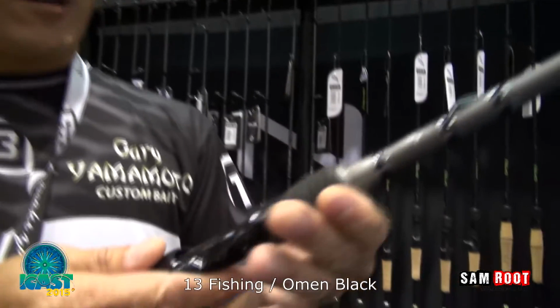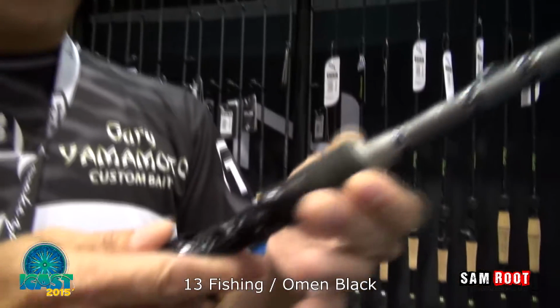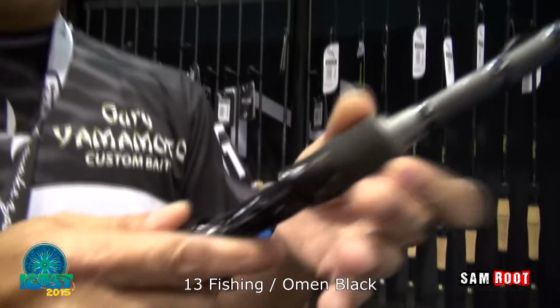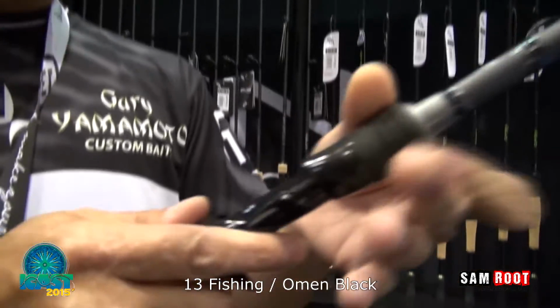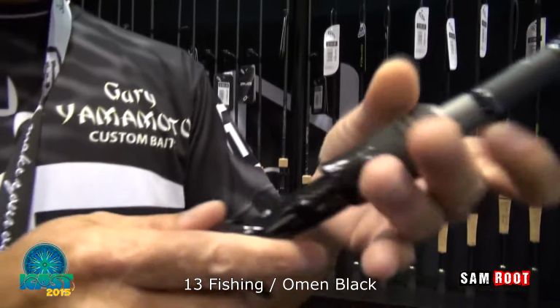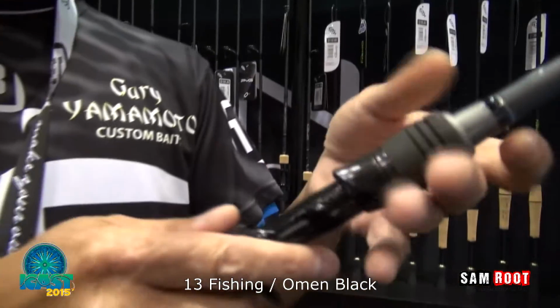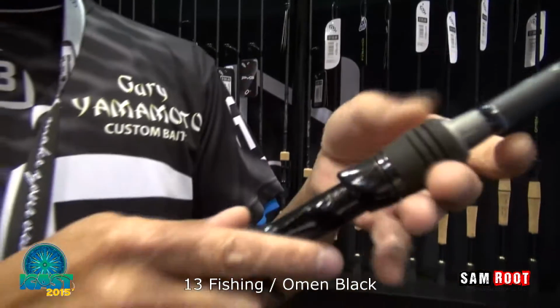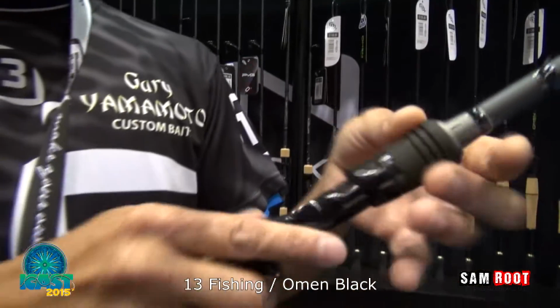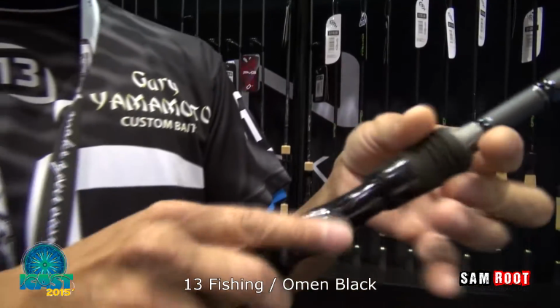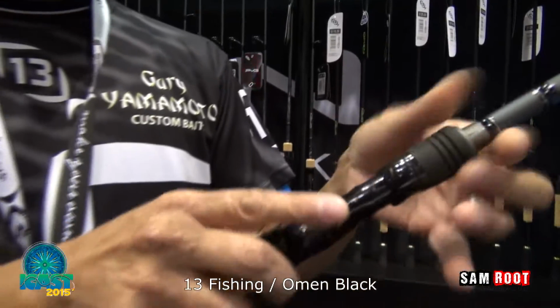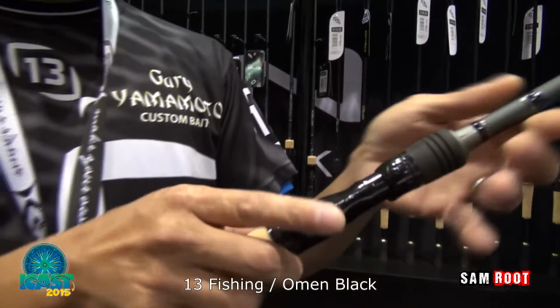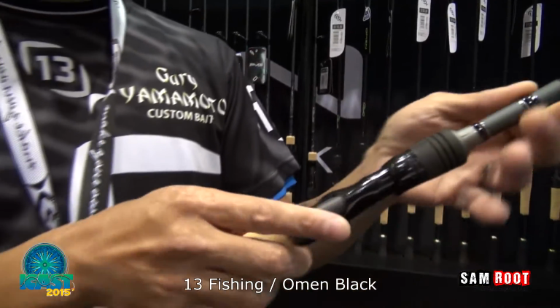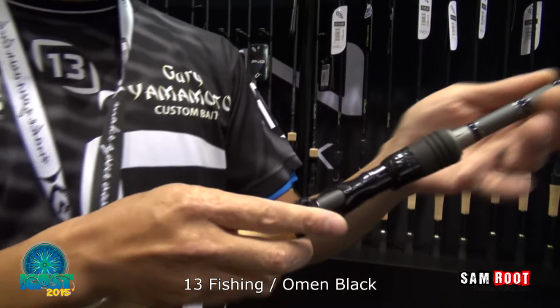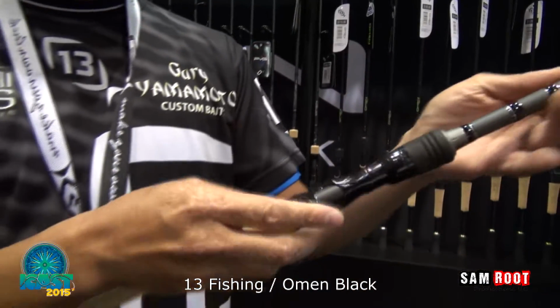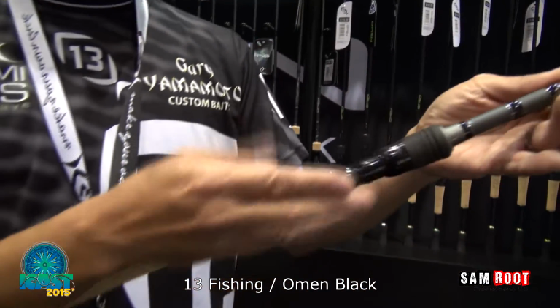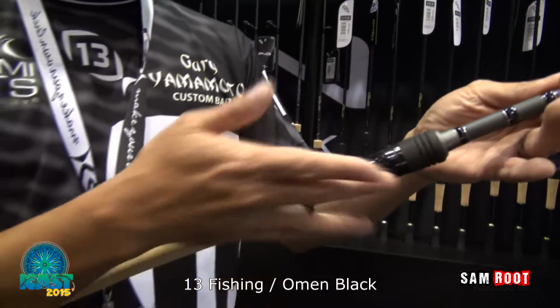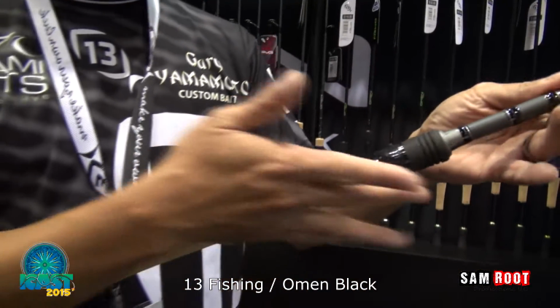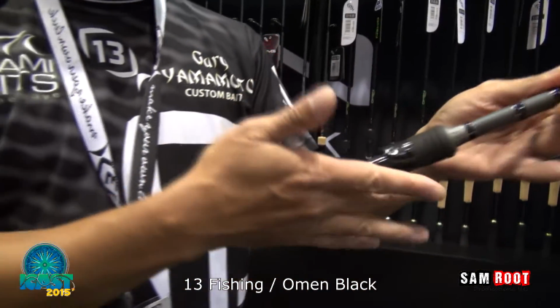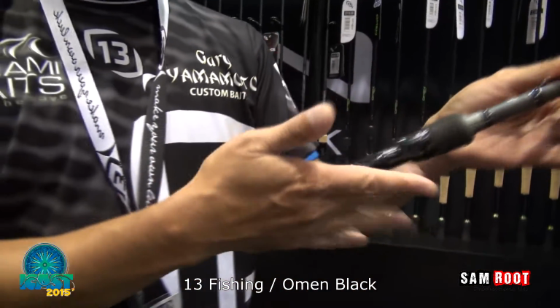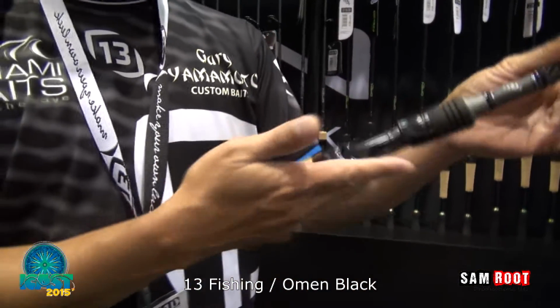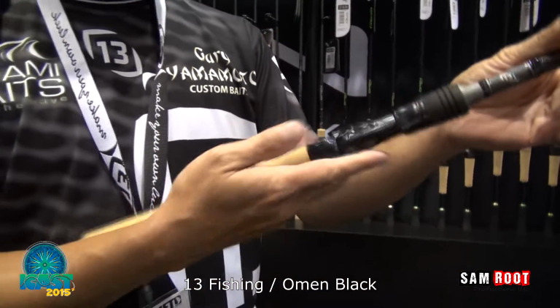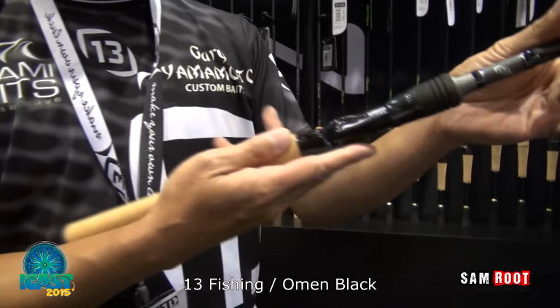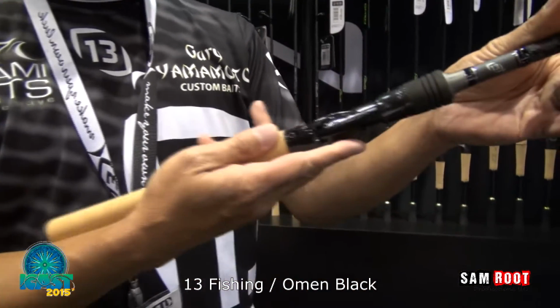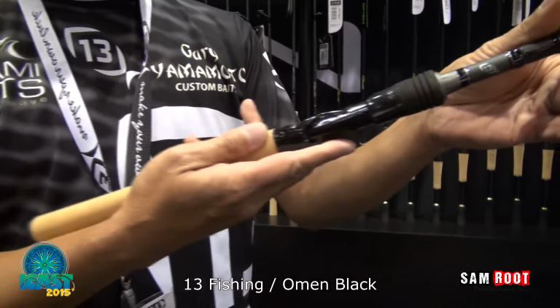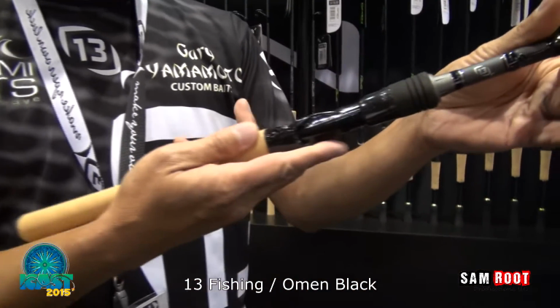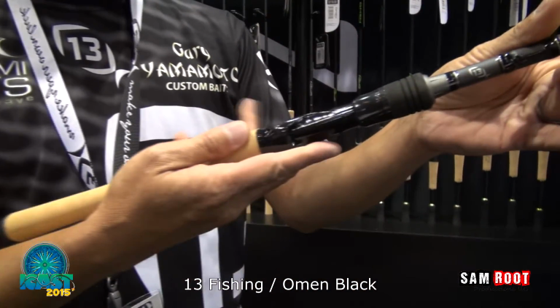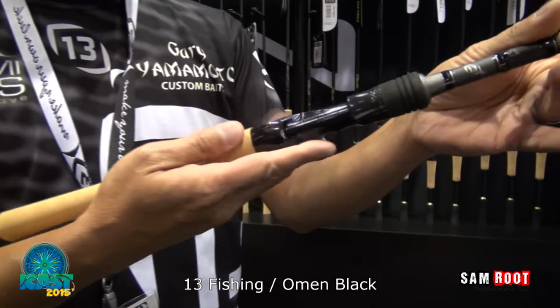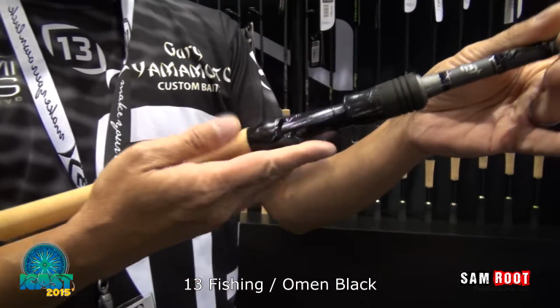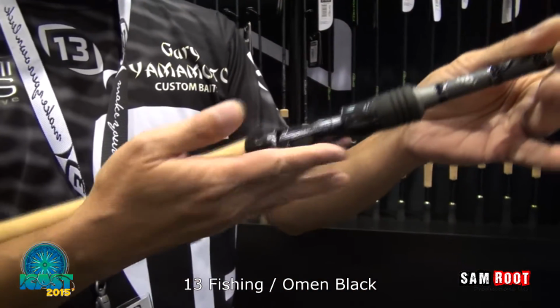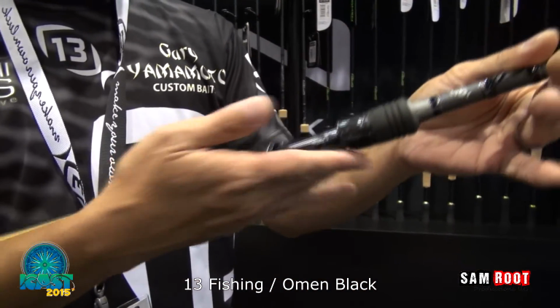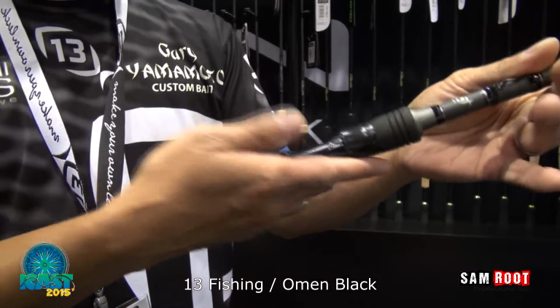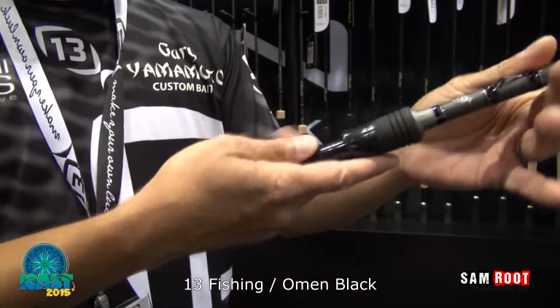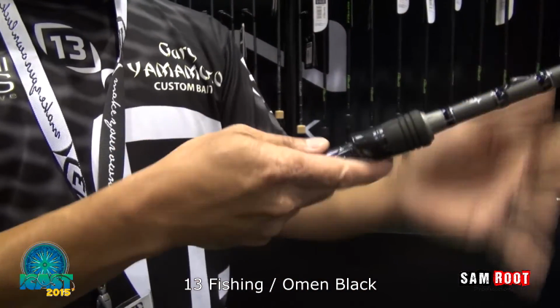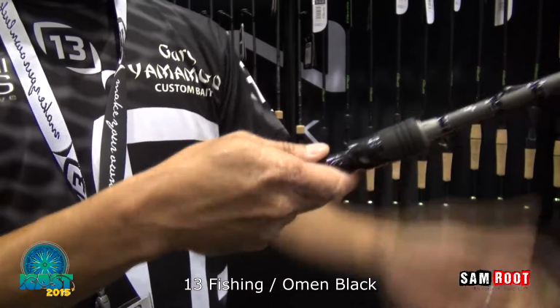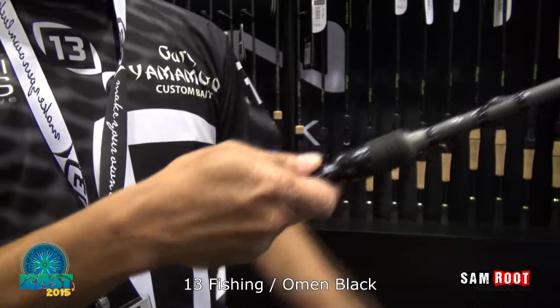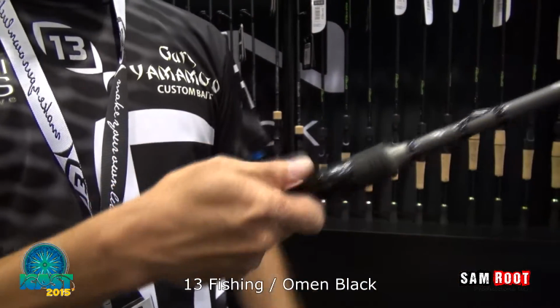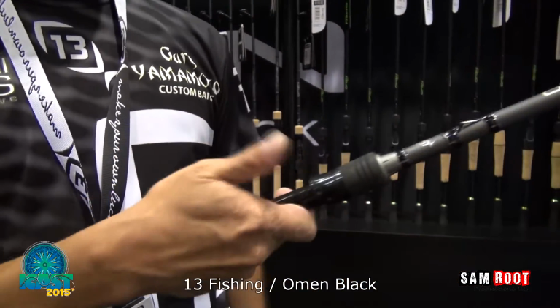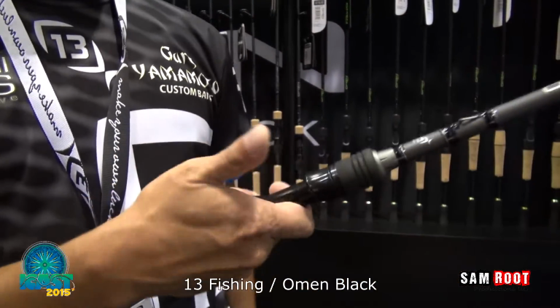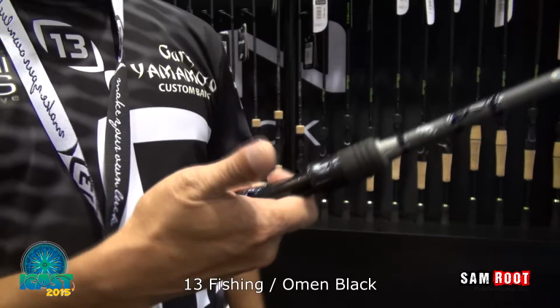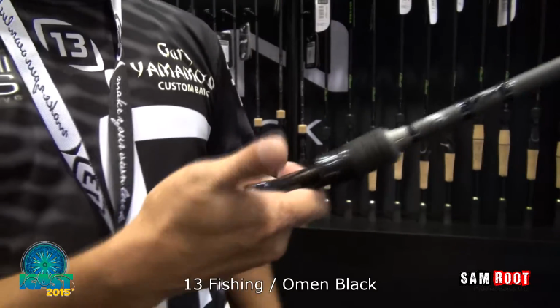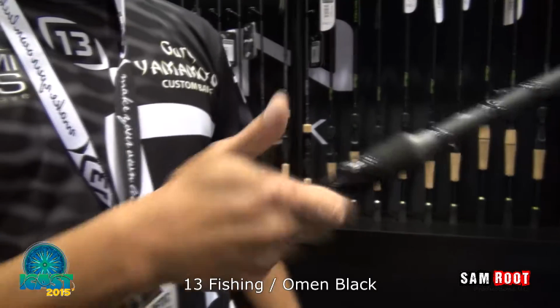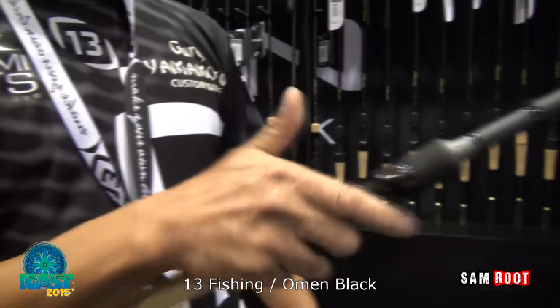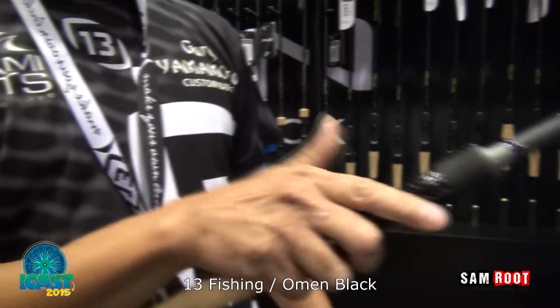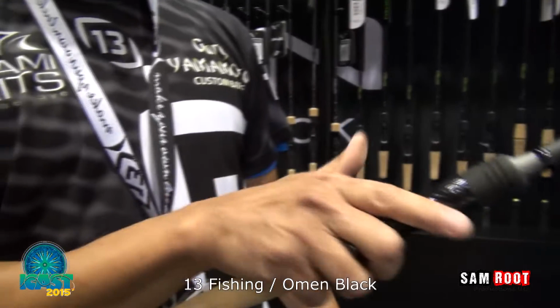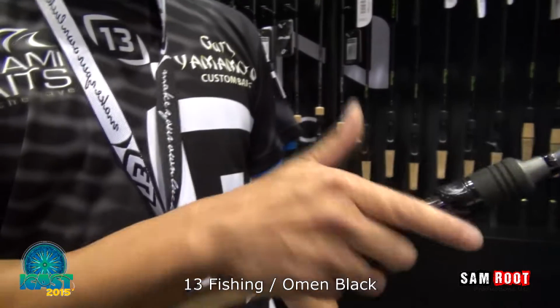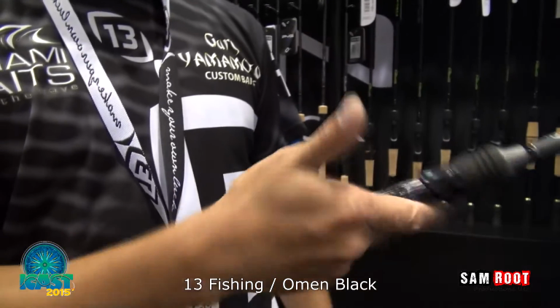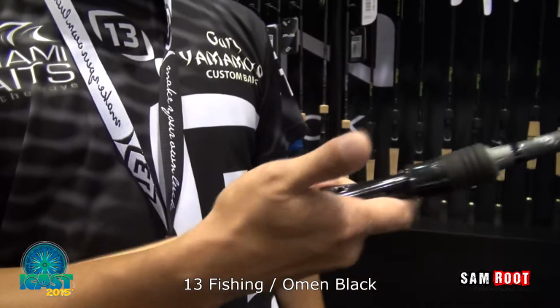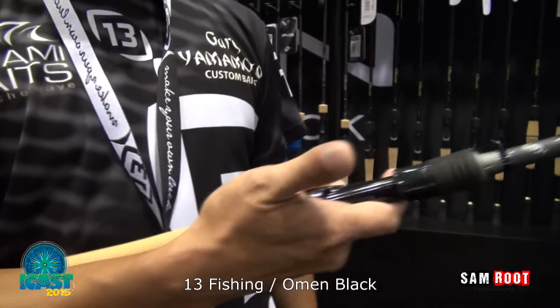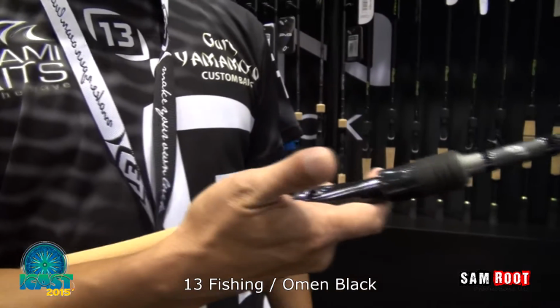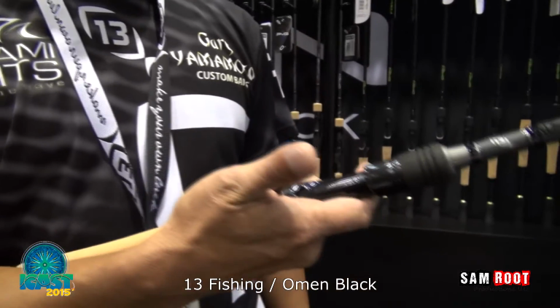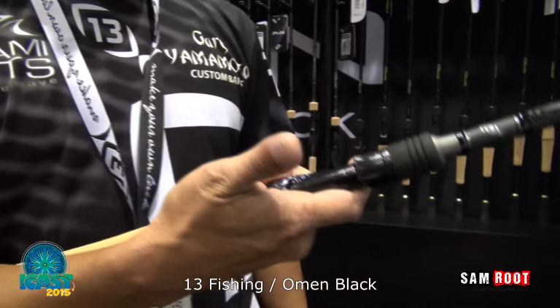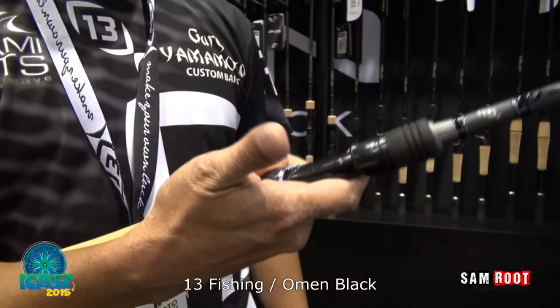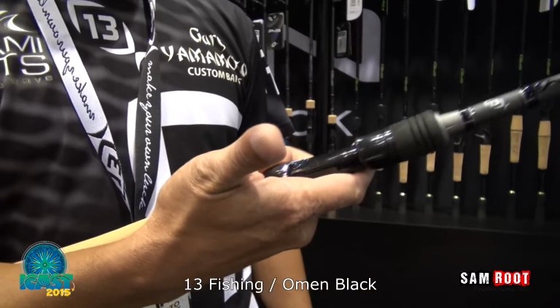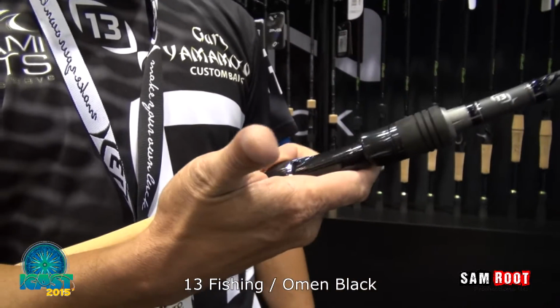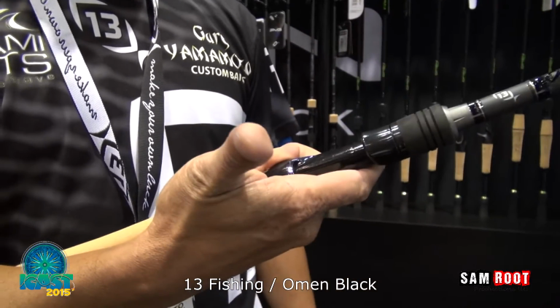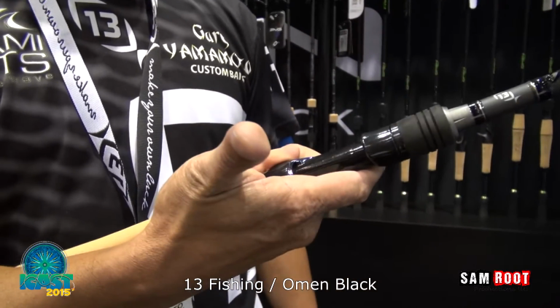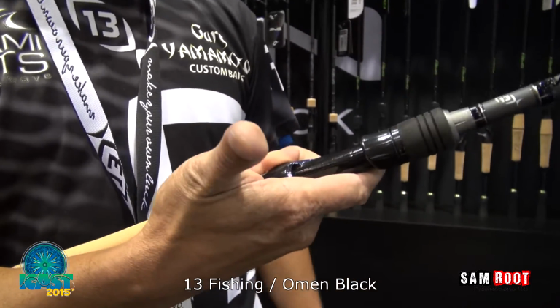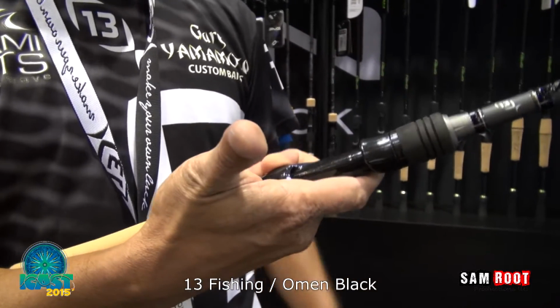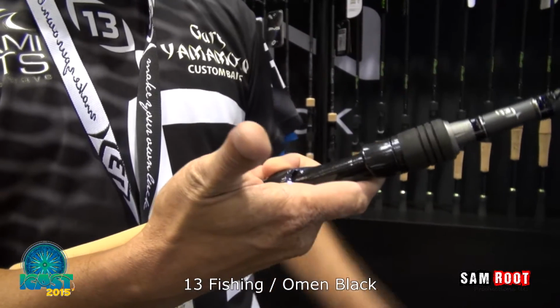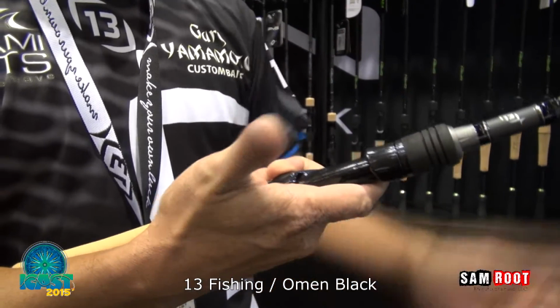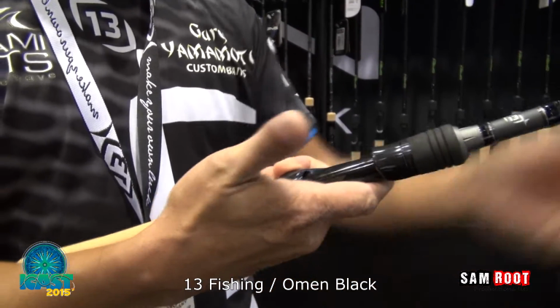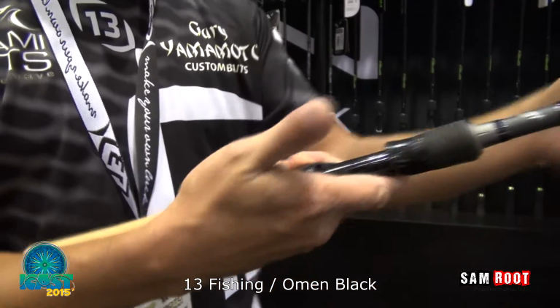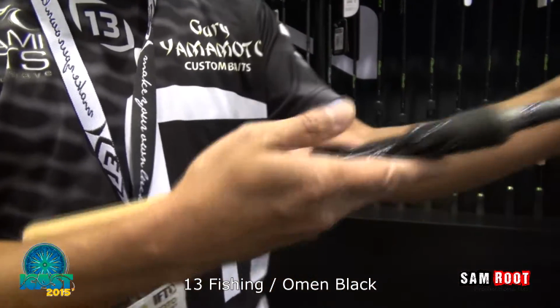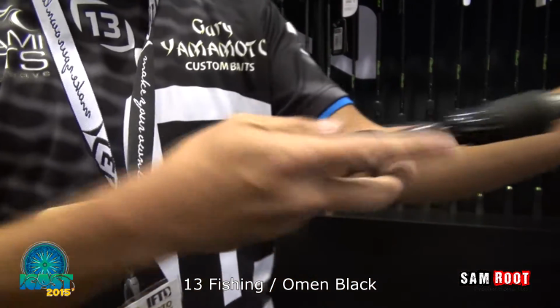Got a brand new Evolve reel seat redesigned for this year. Amazingly comfortable — fits in the palm of your hand just perfect.